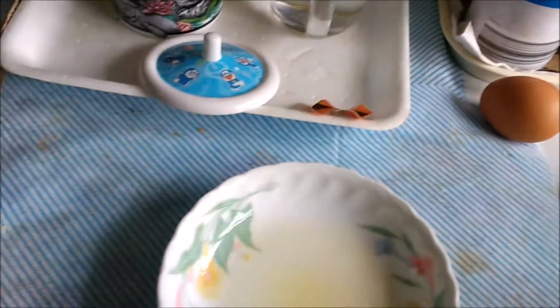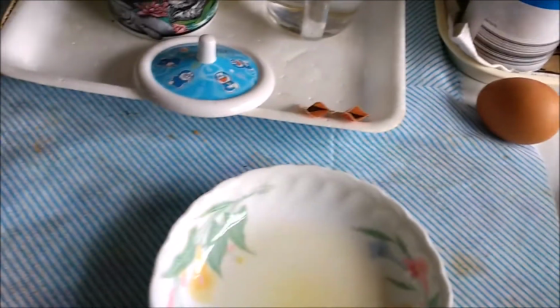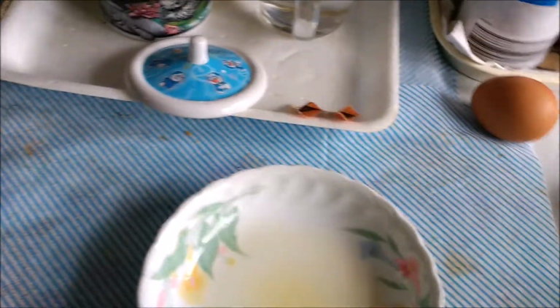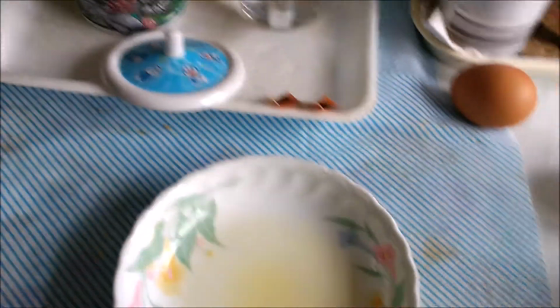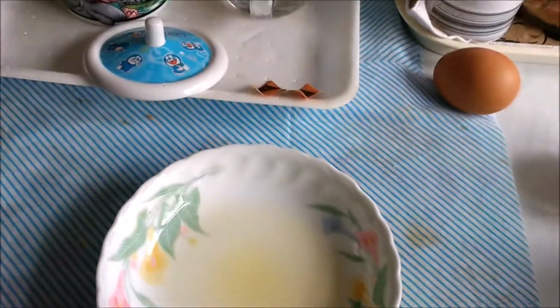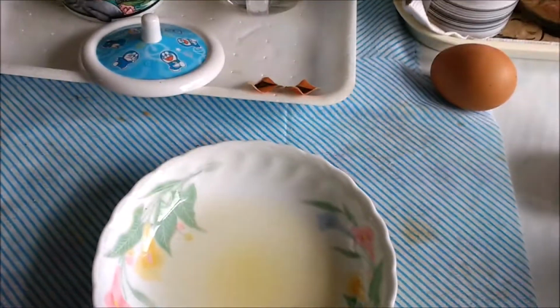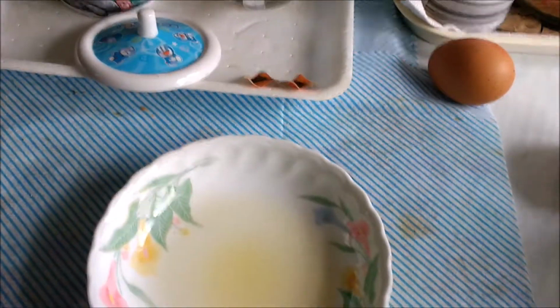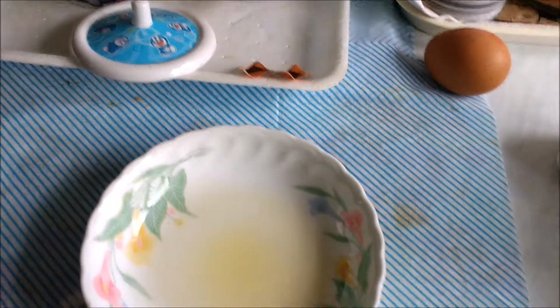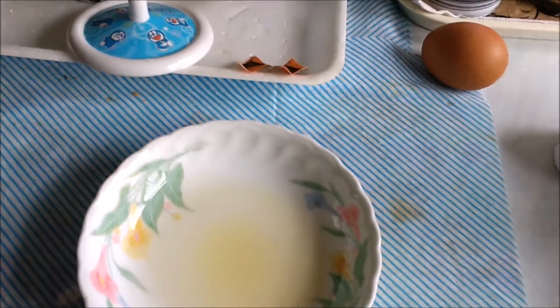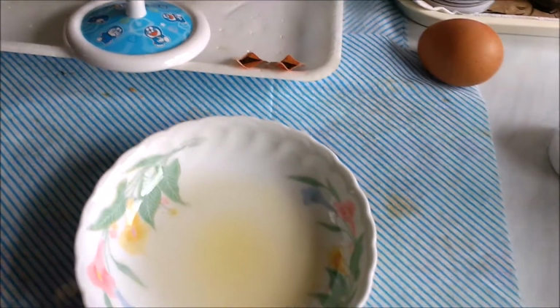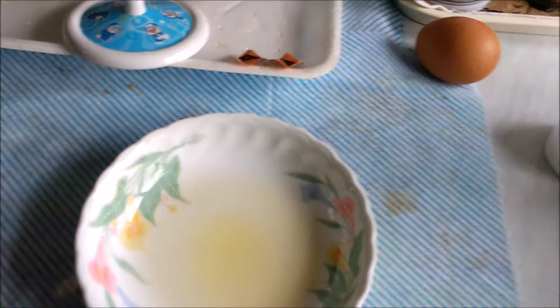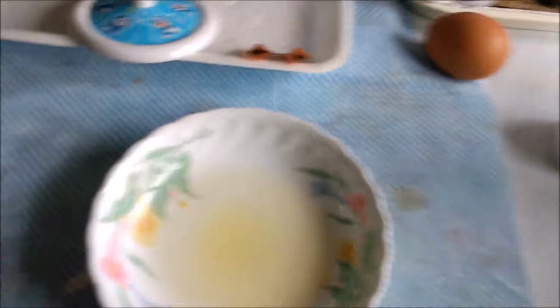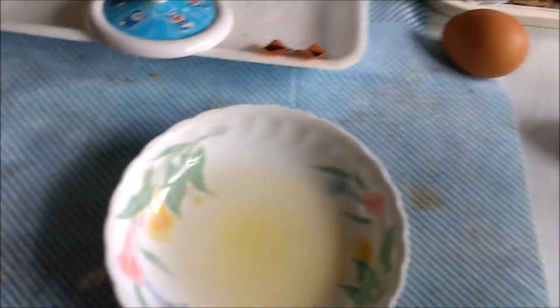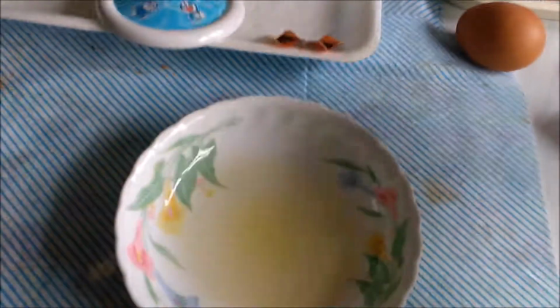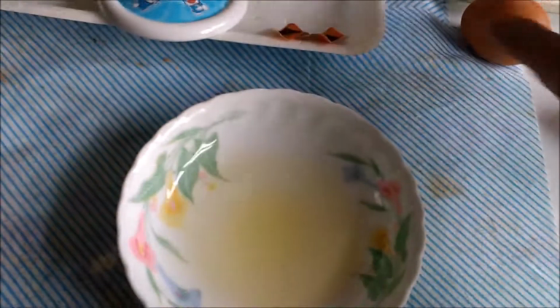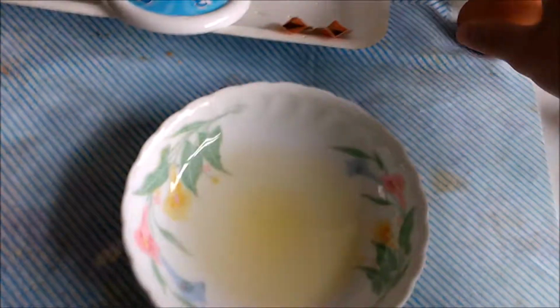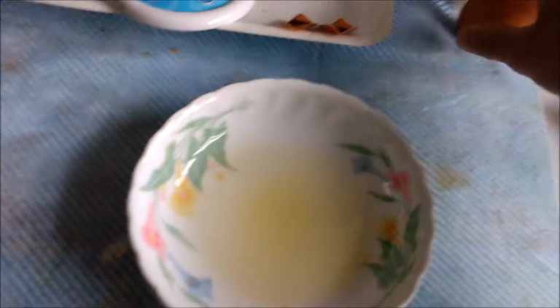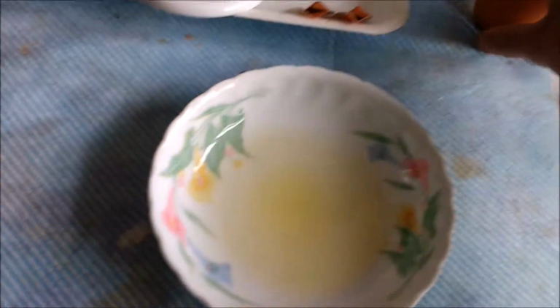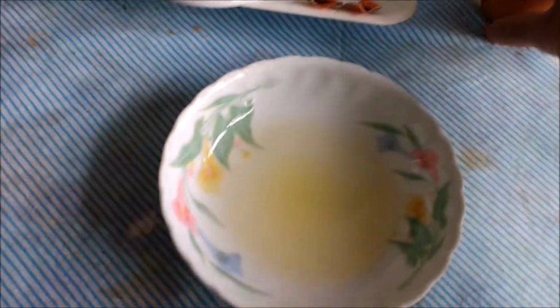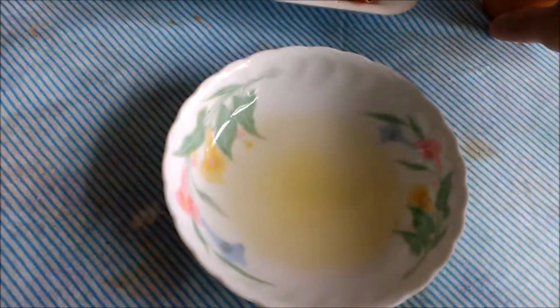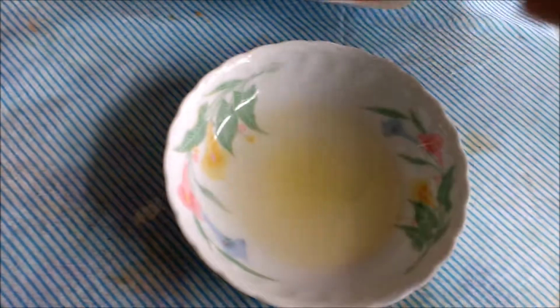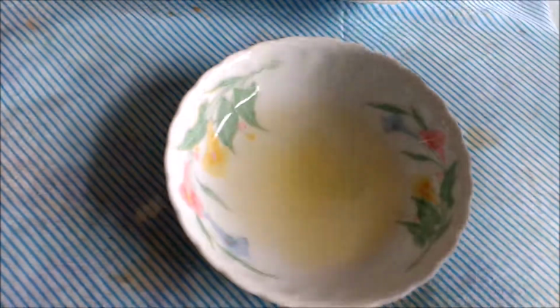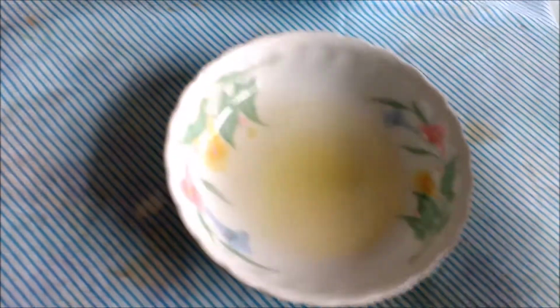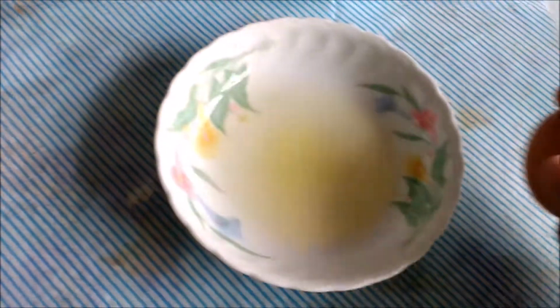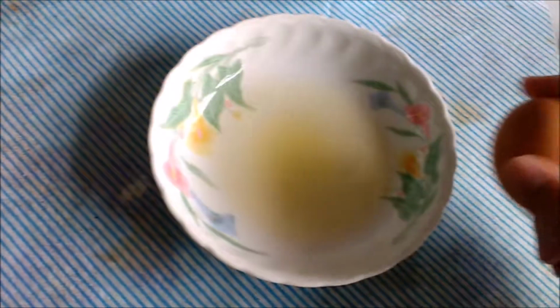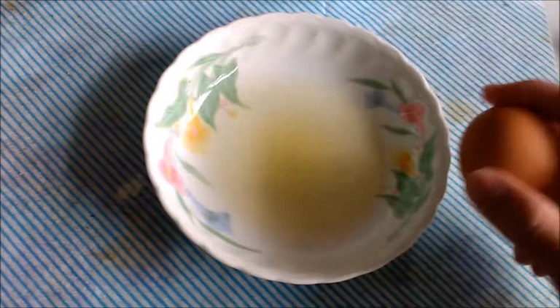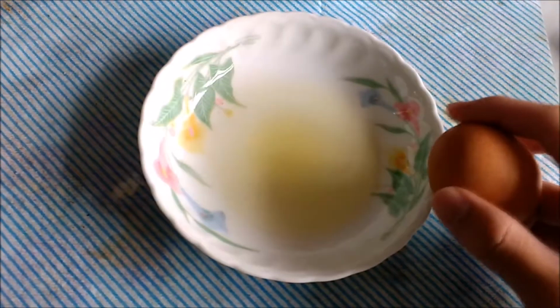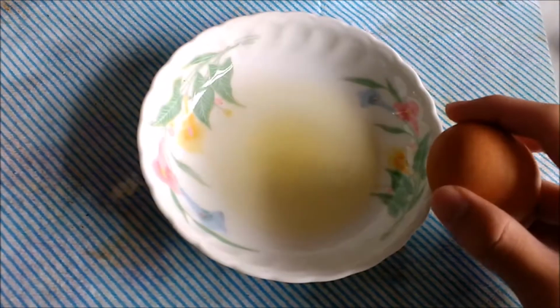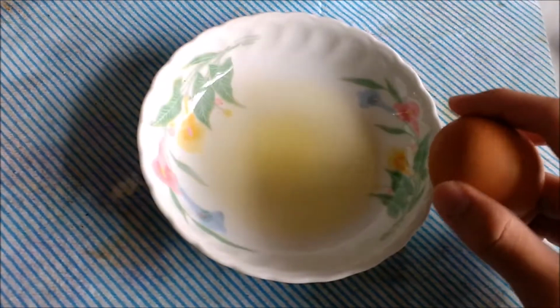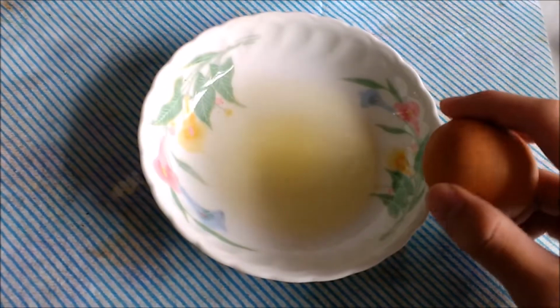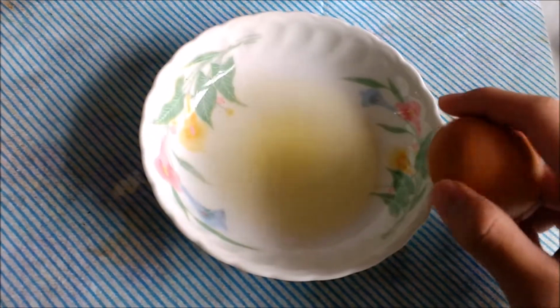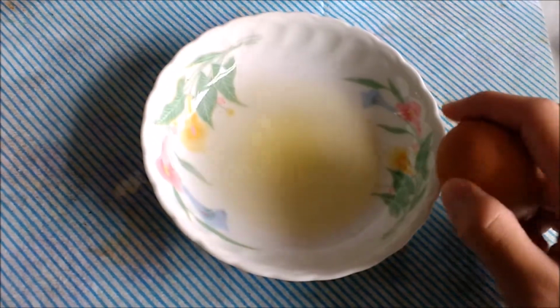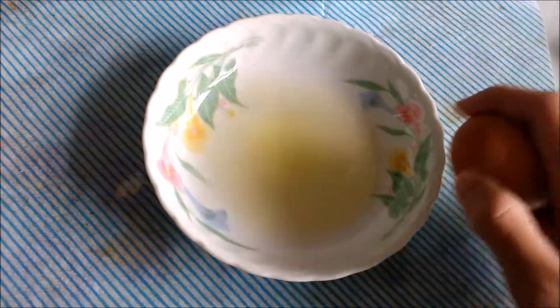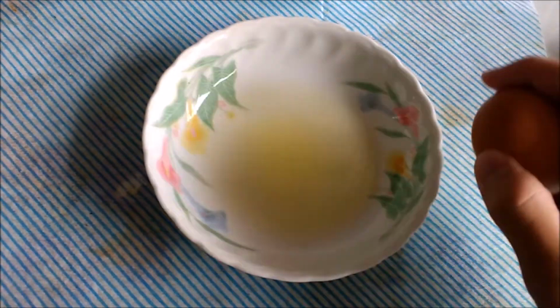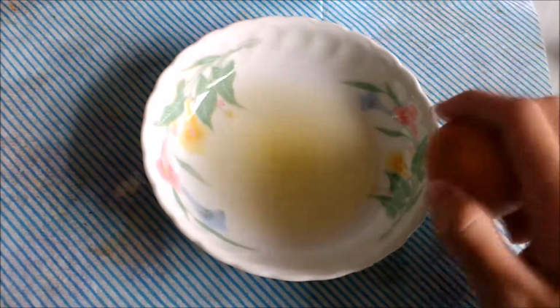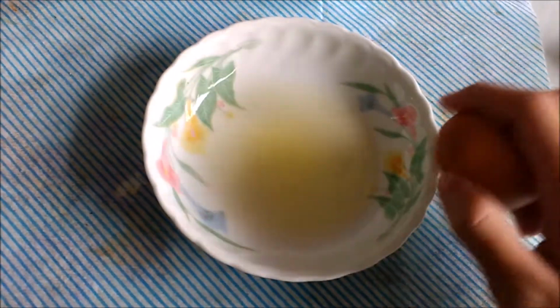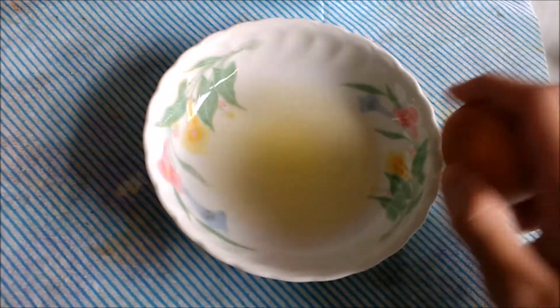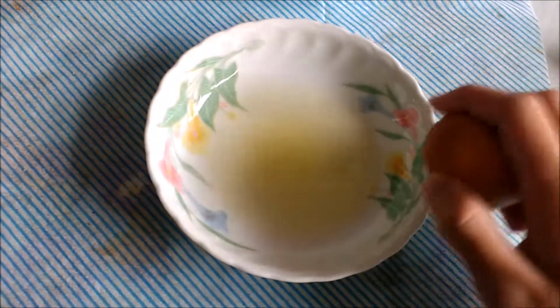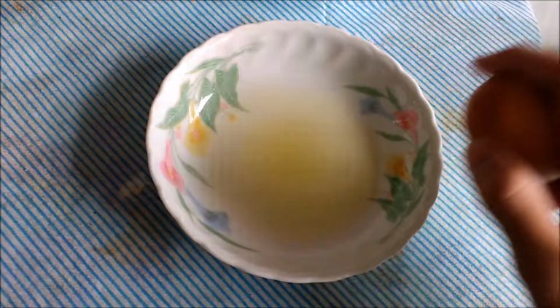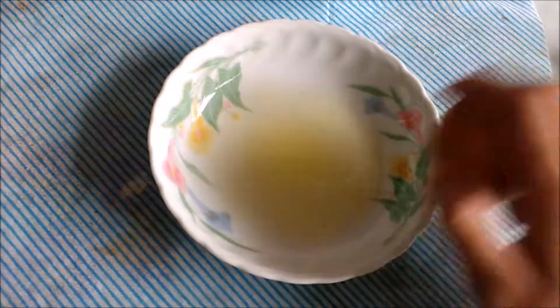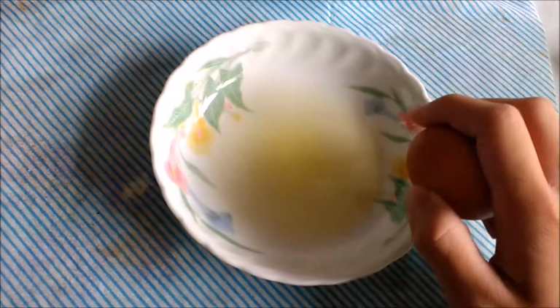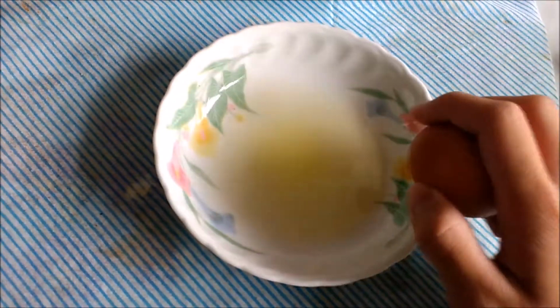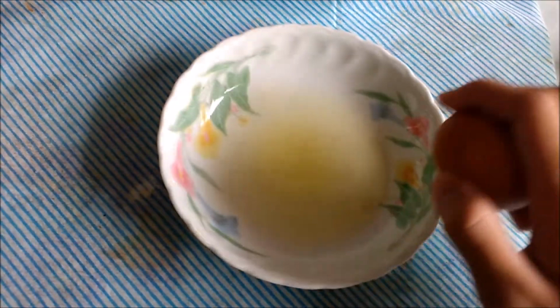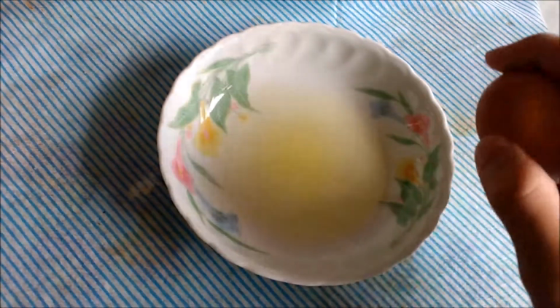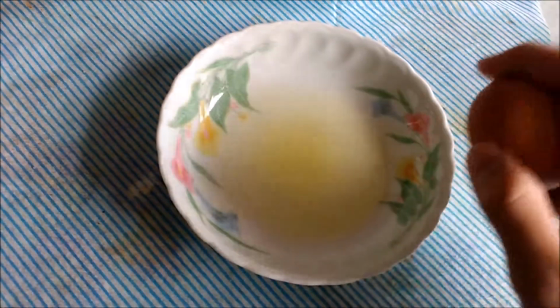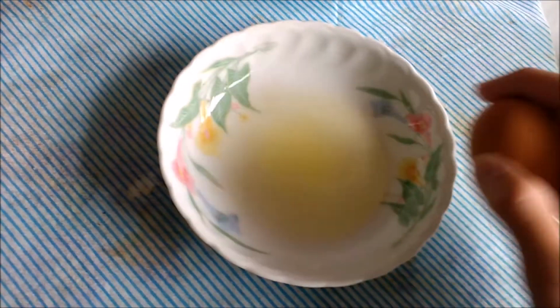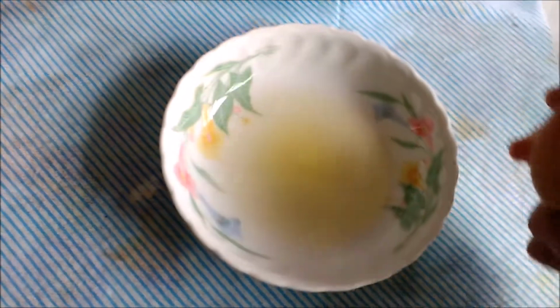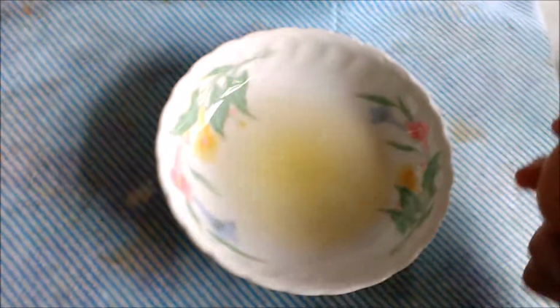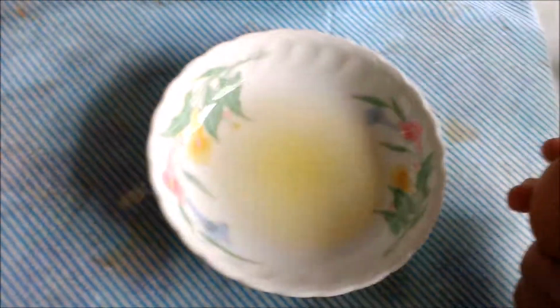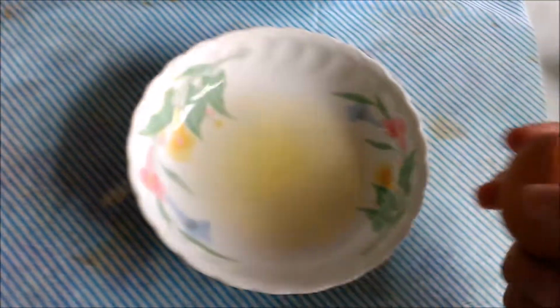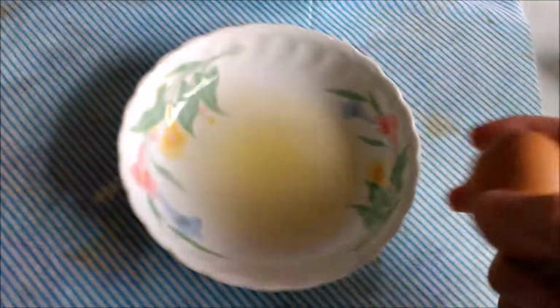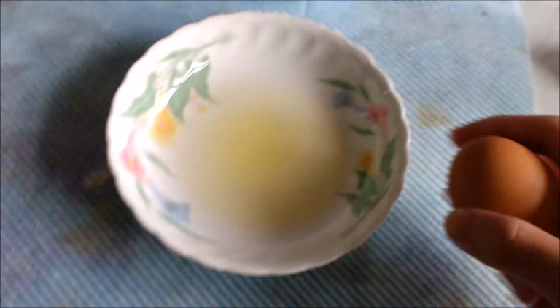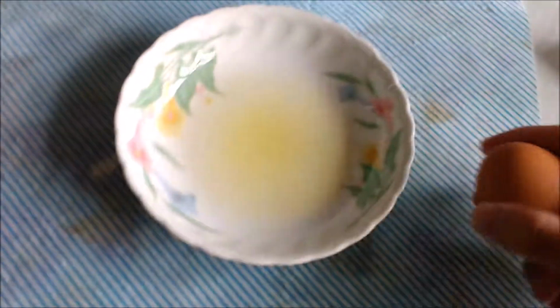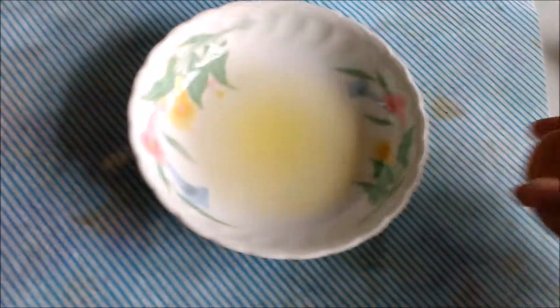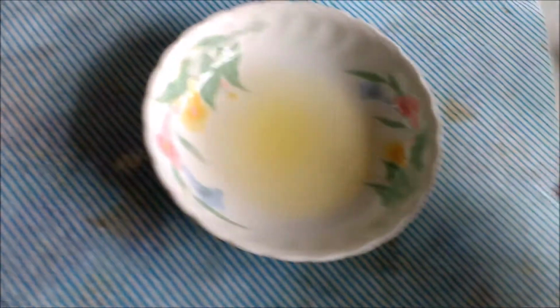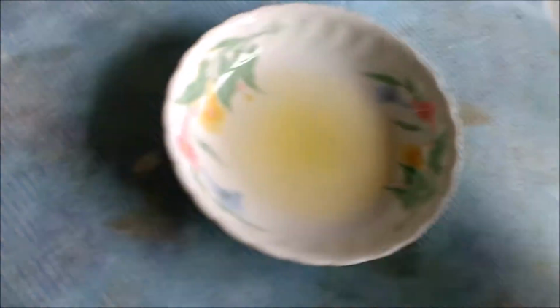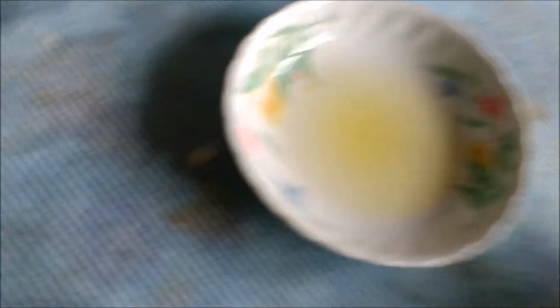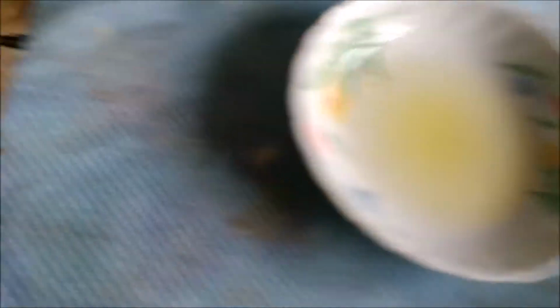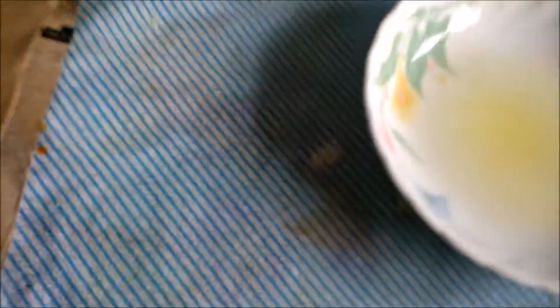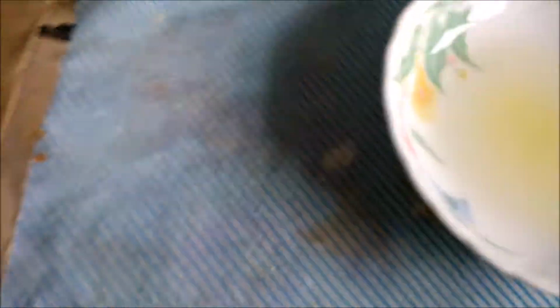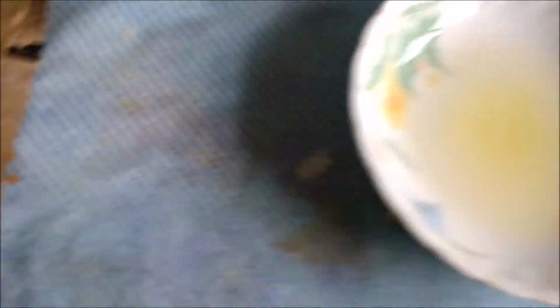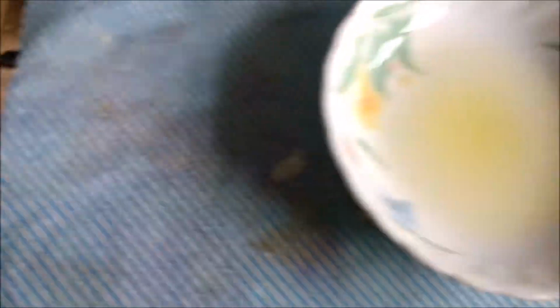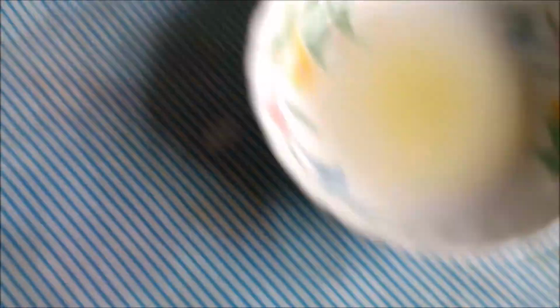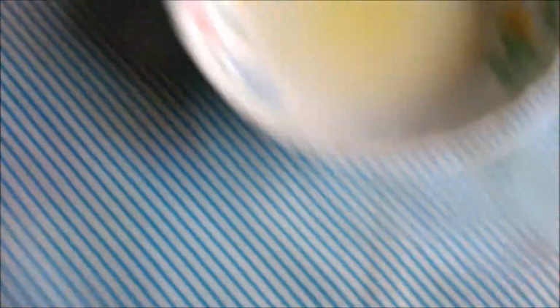Let's see if I can crack an egg. Shit, I'll have to put the camera down.